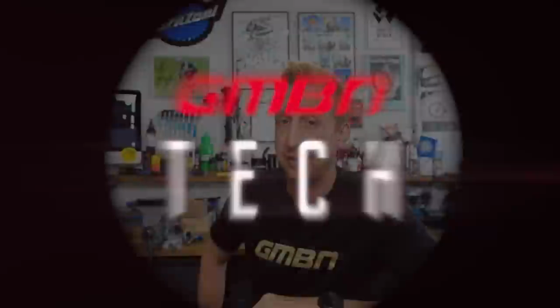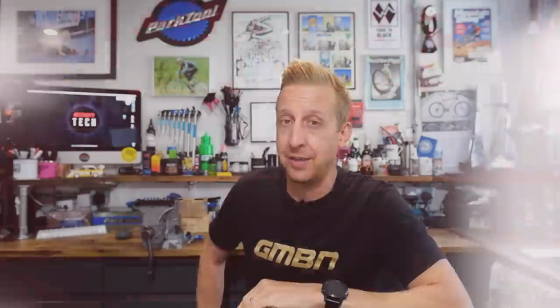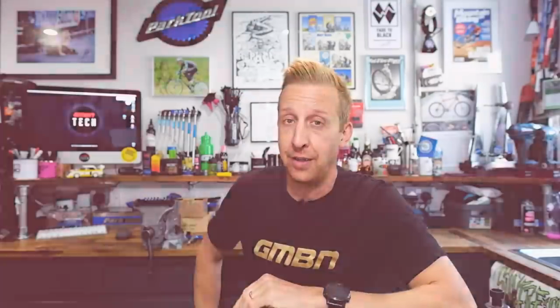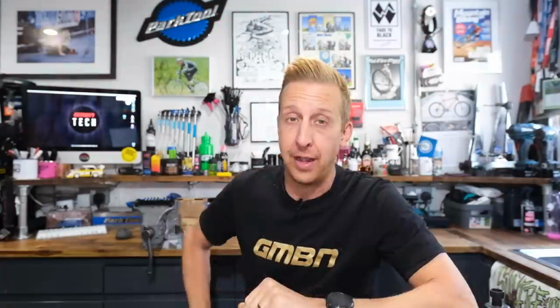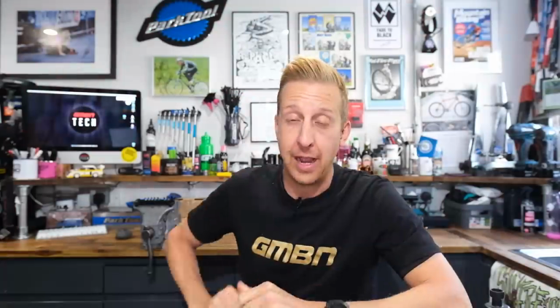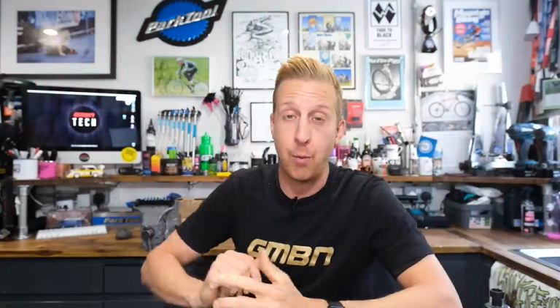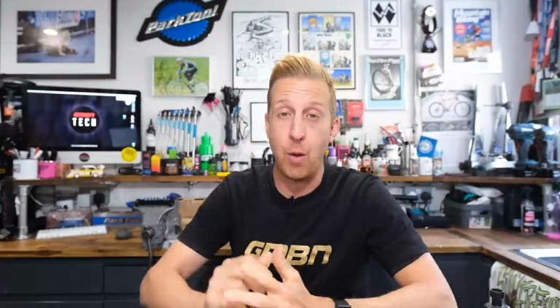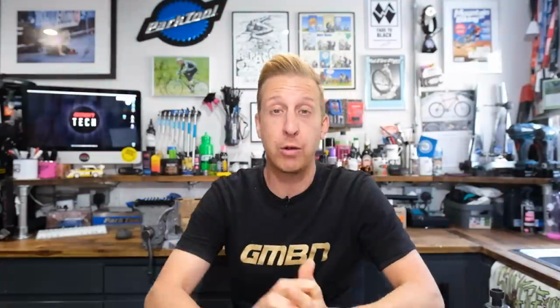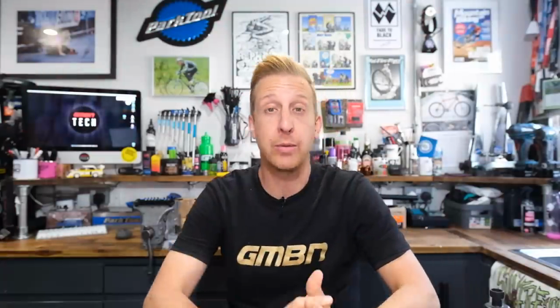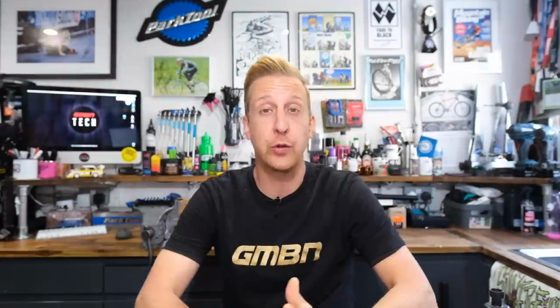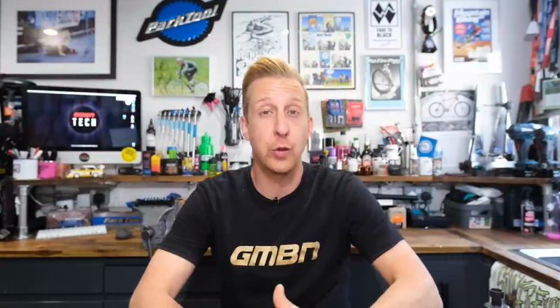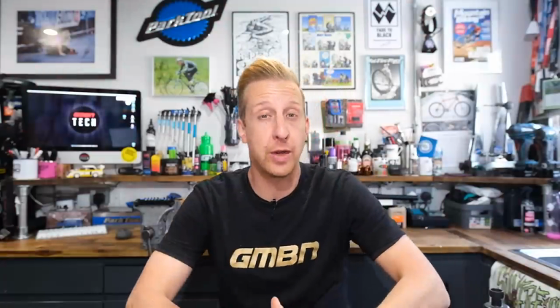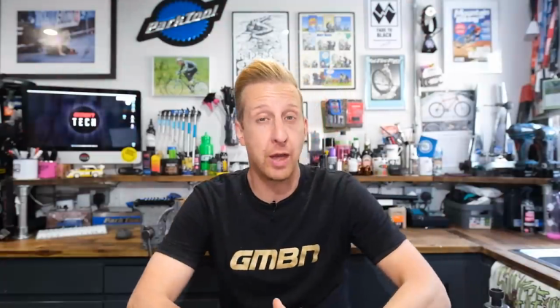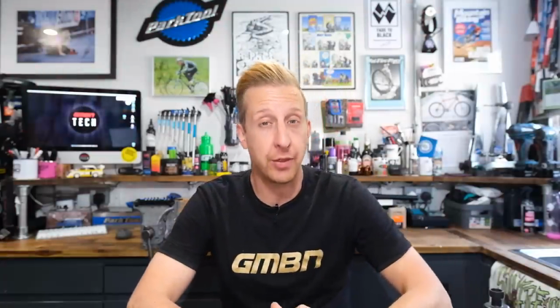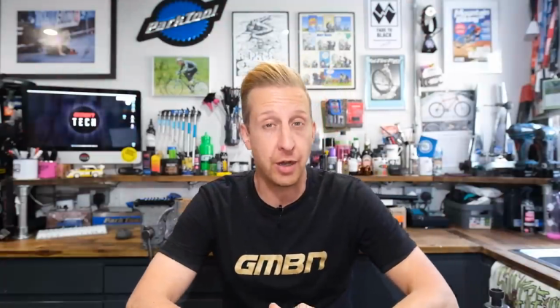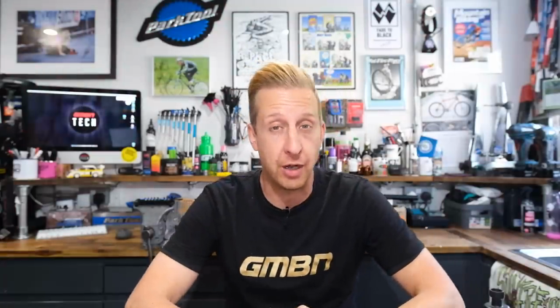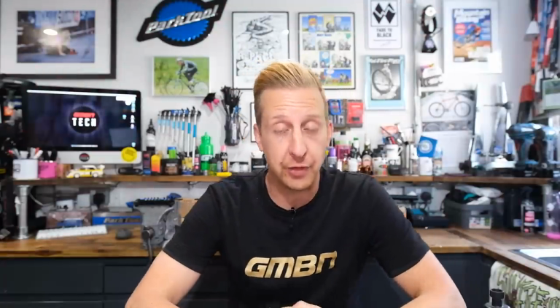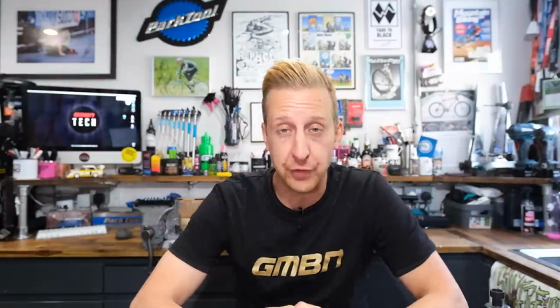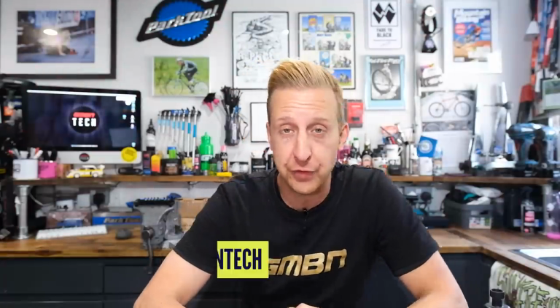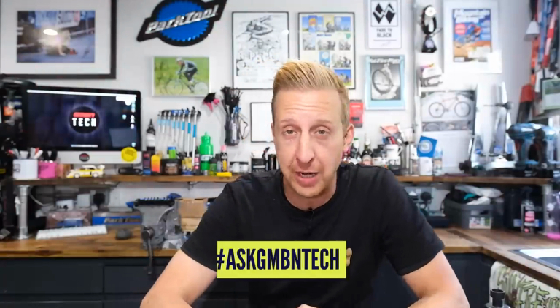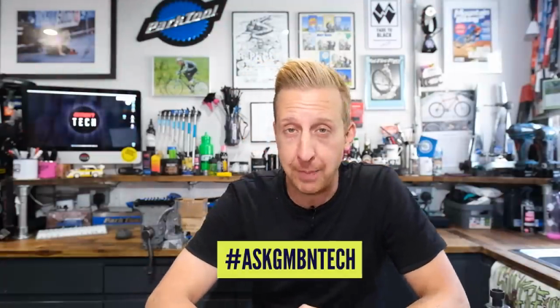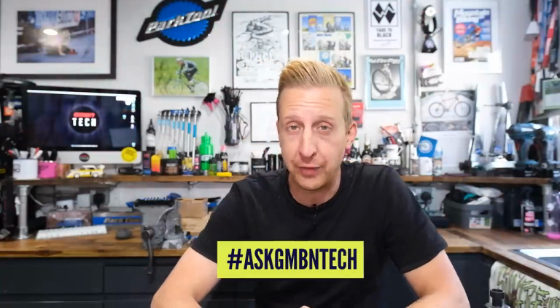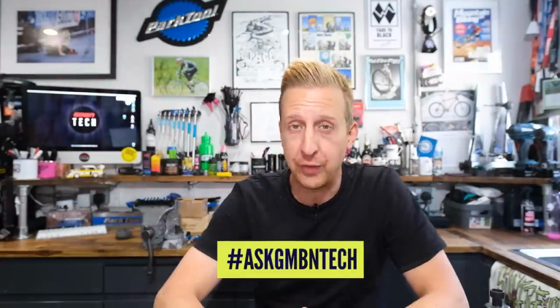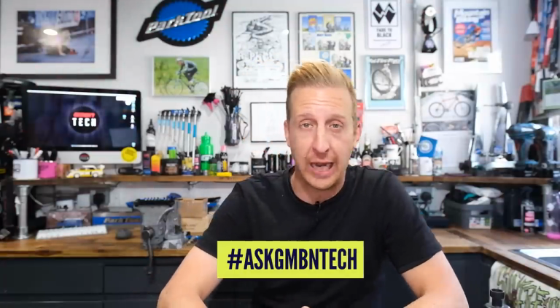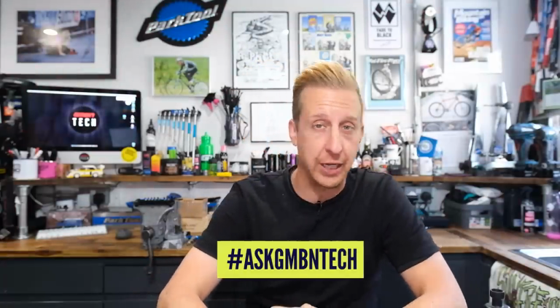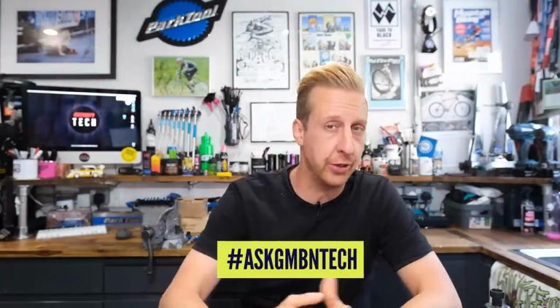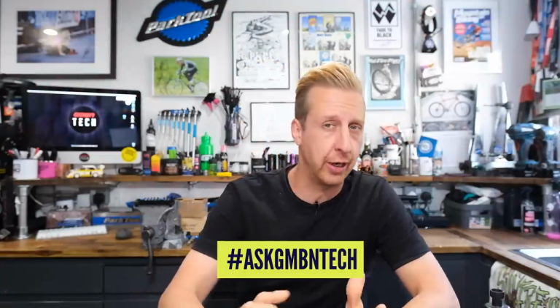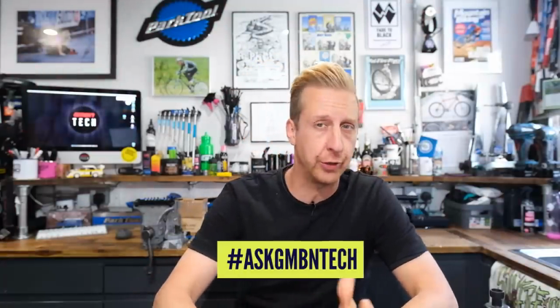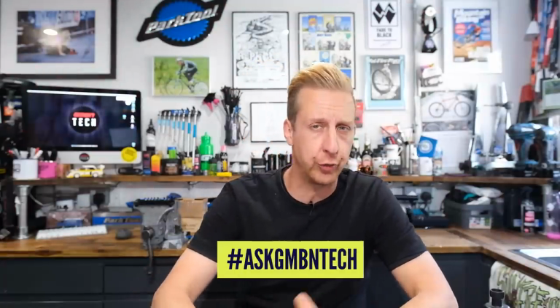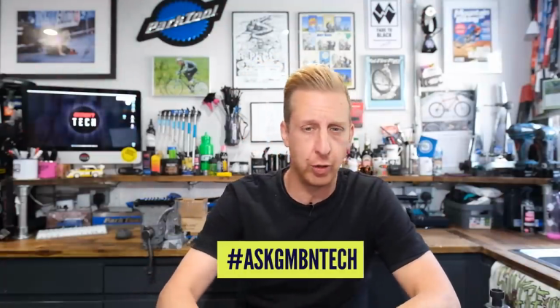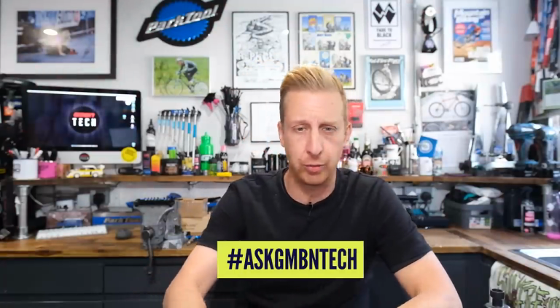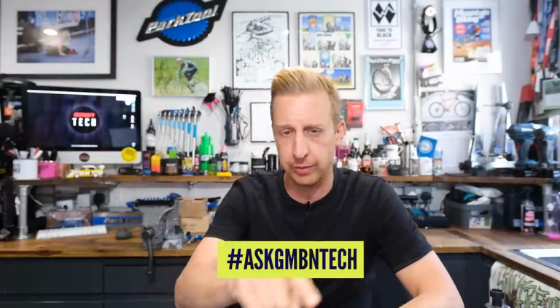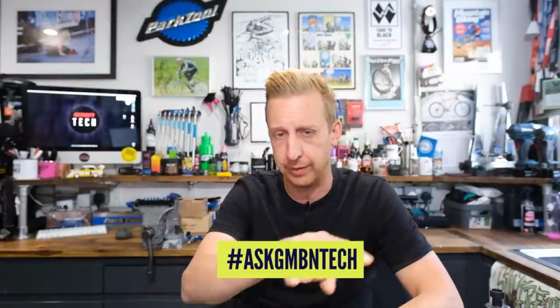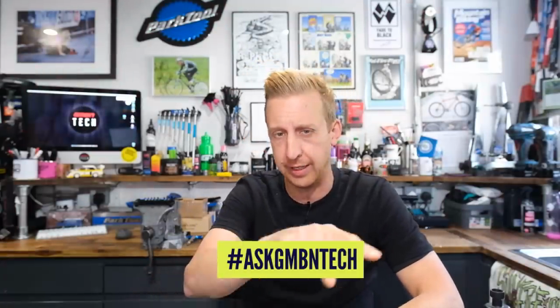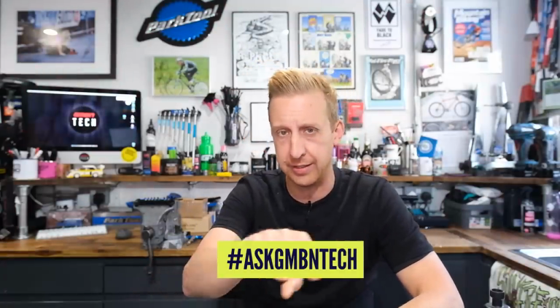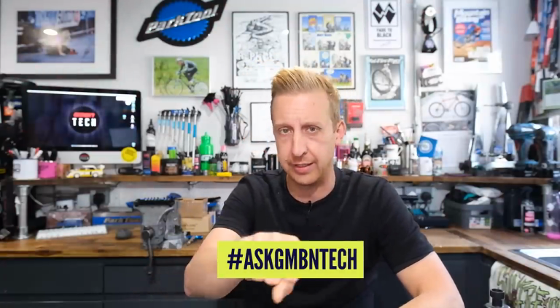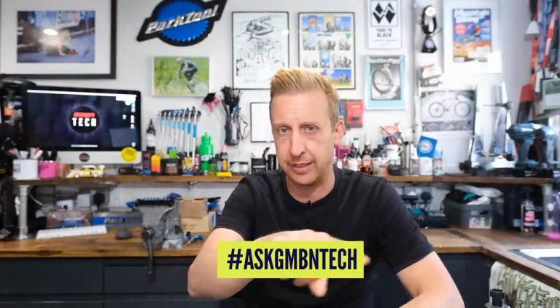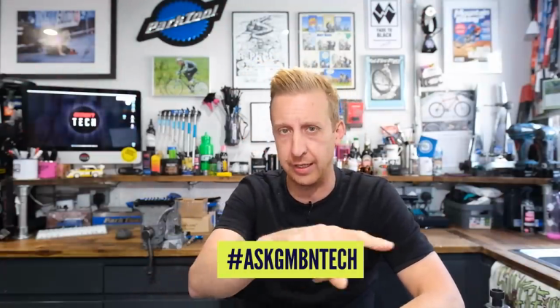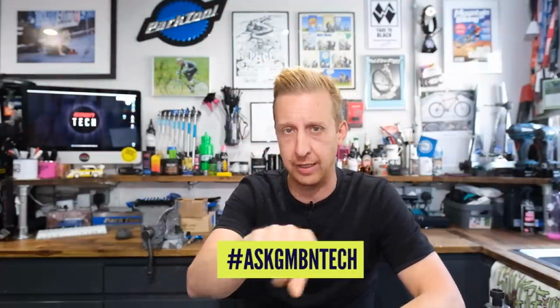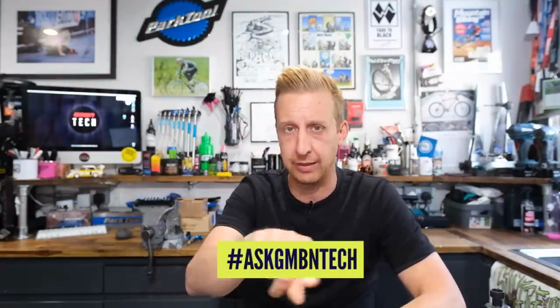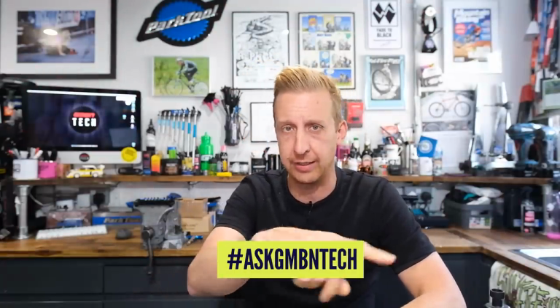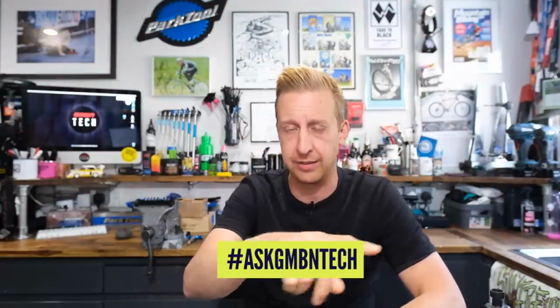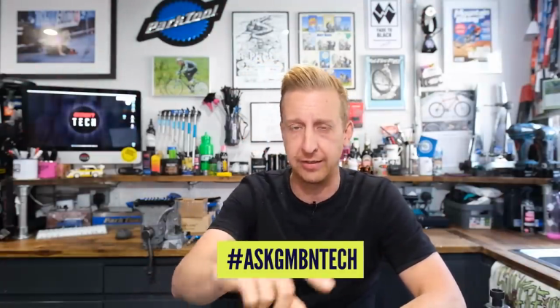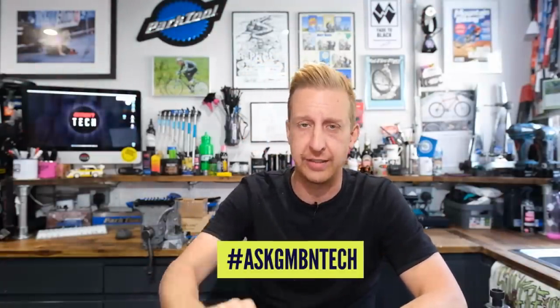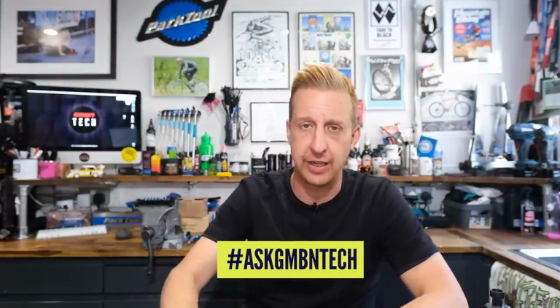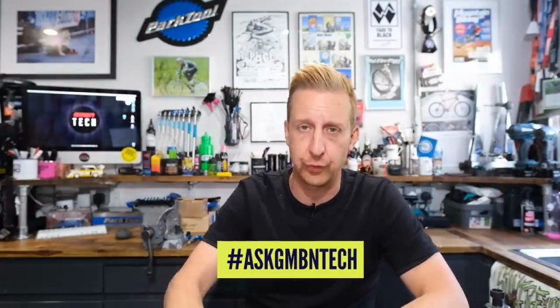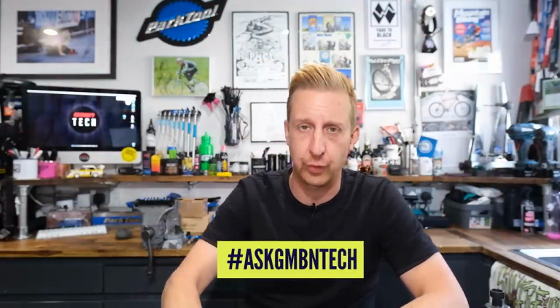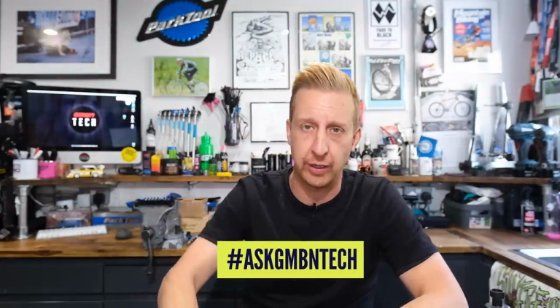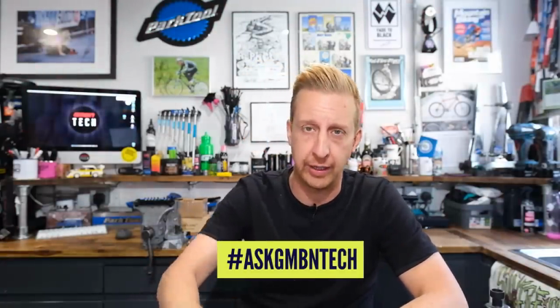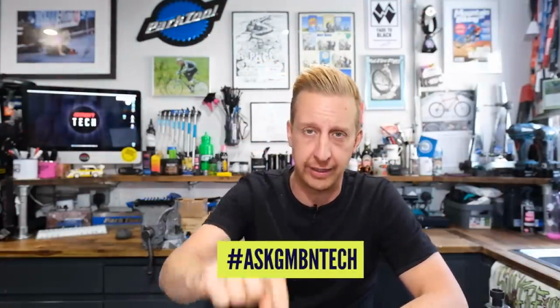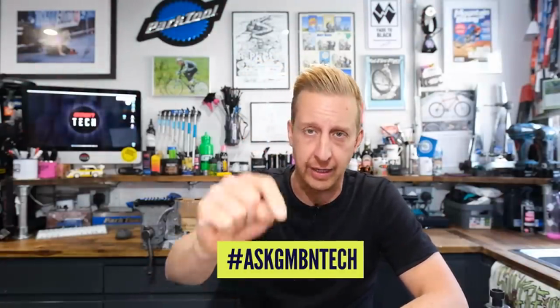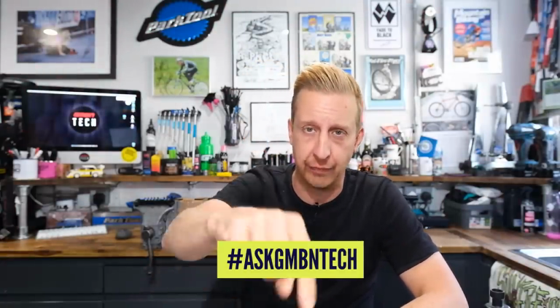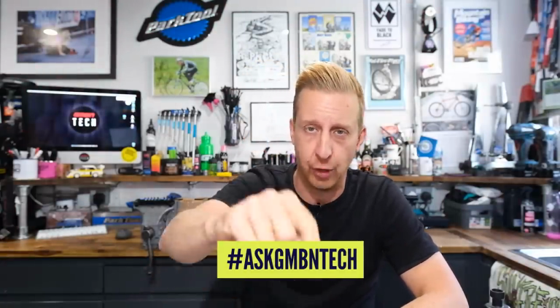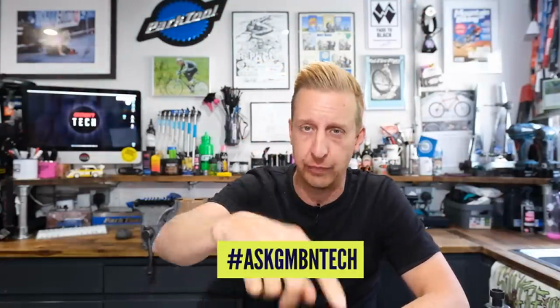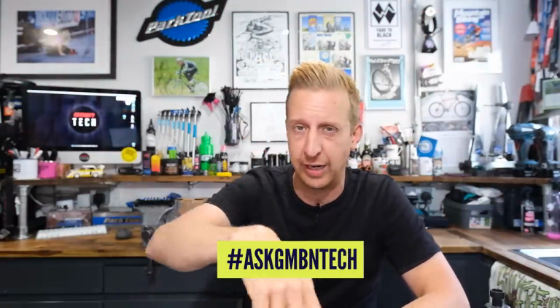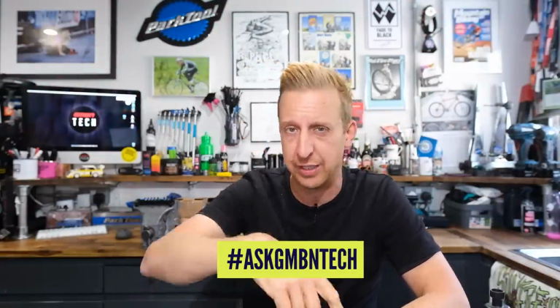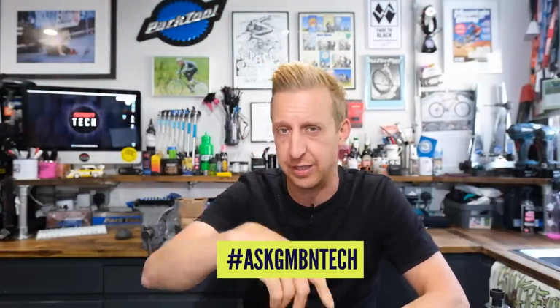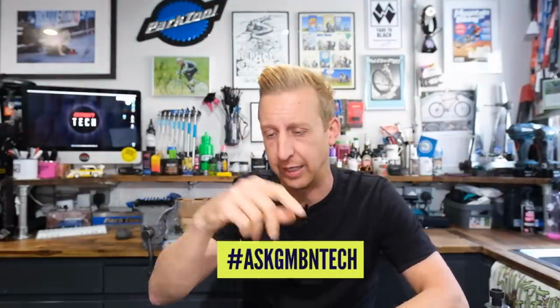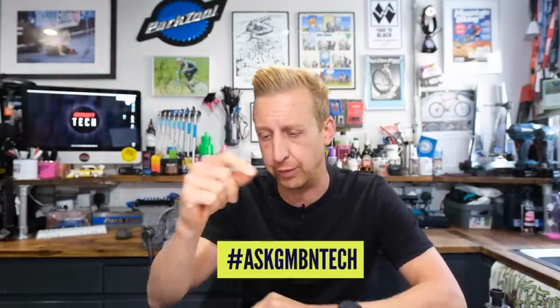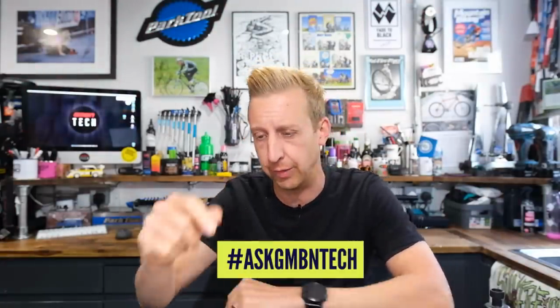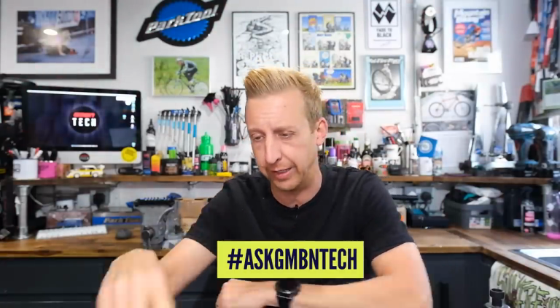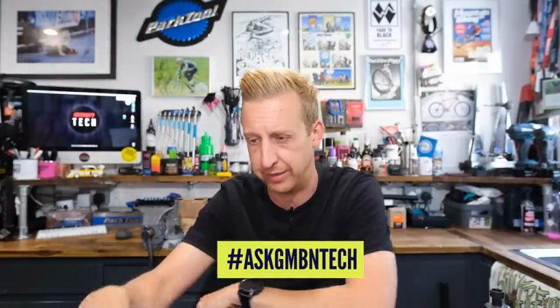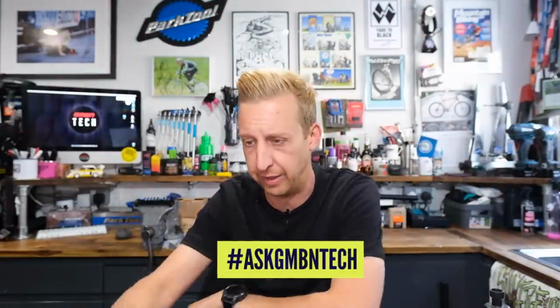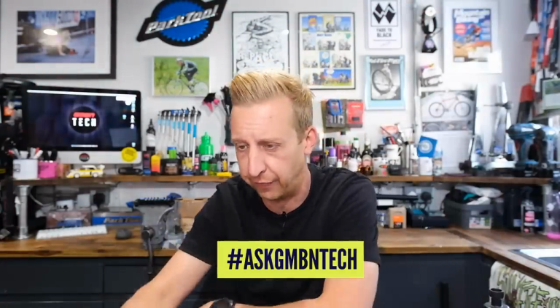Hi, and welcome to another Ask GMBN Tech. You know the drill — there's the details right there, get involved, hashtag and all that stuff.